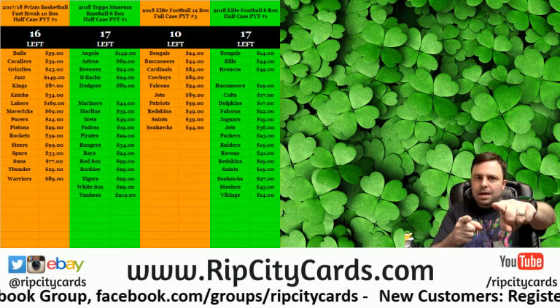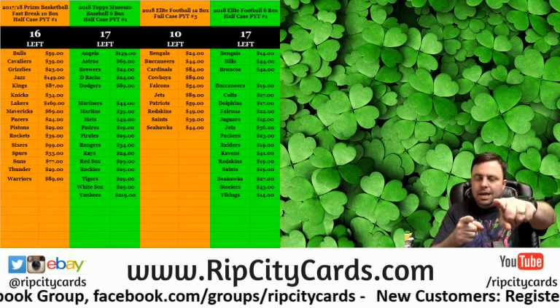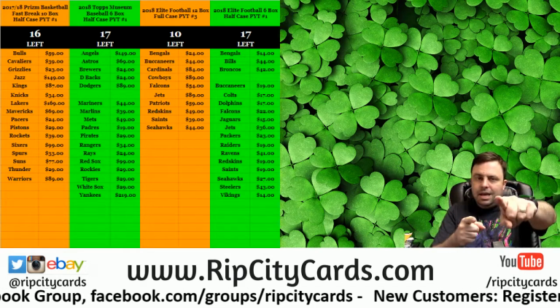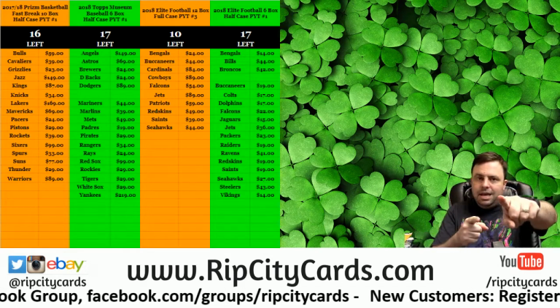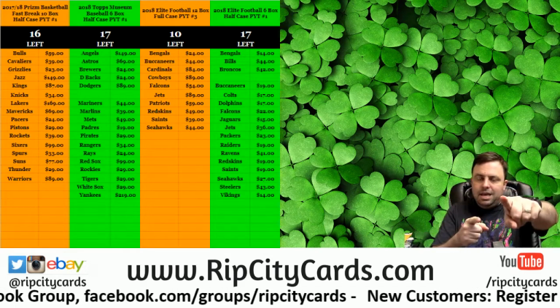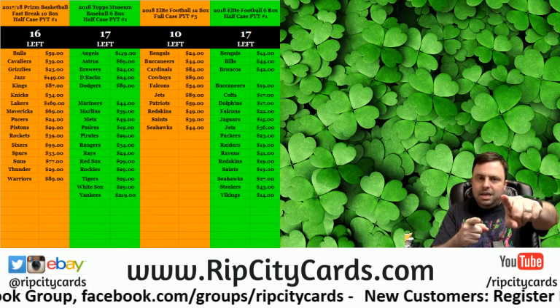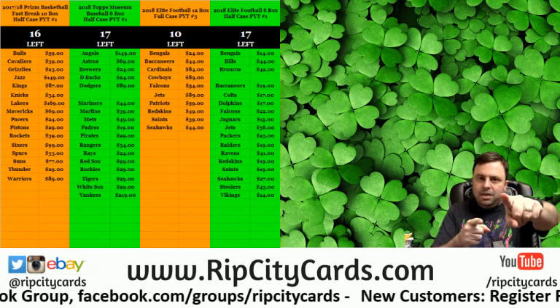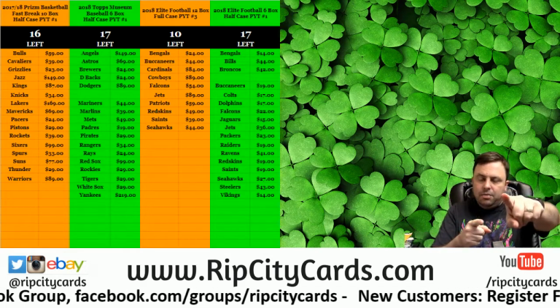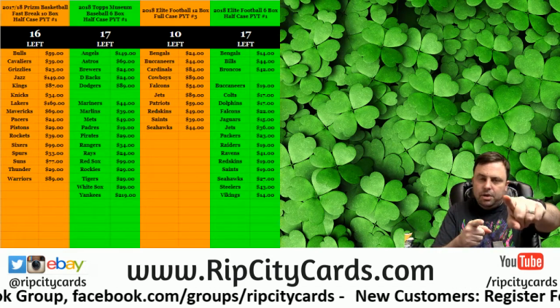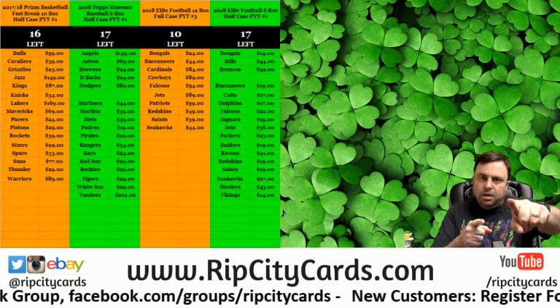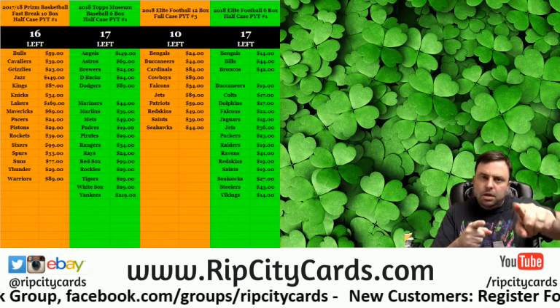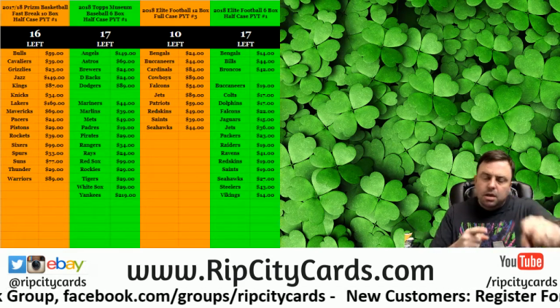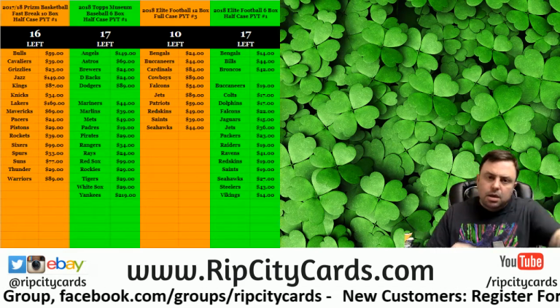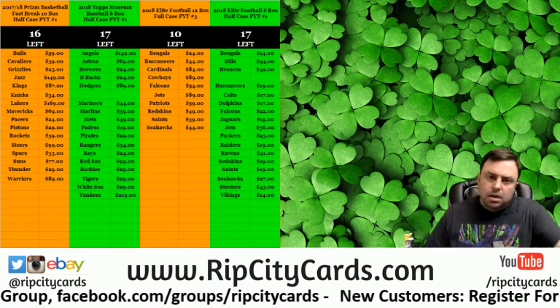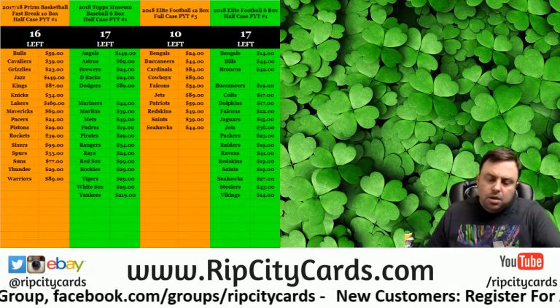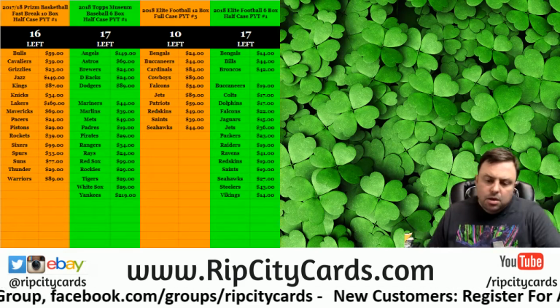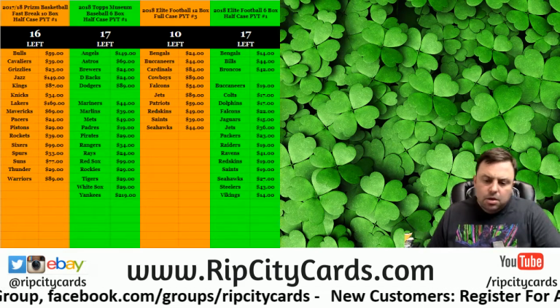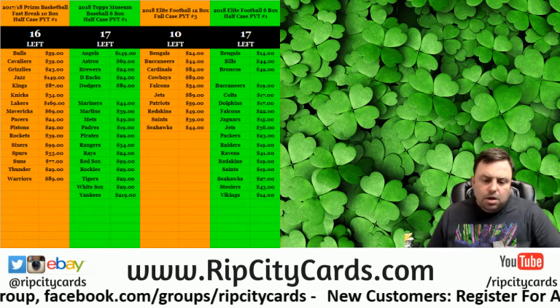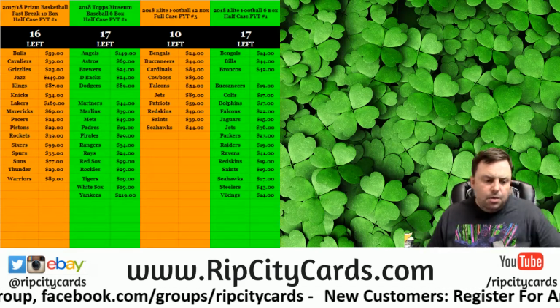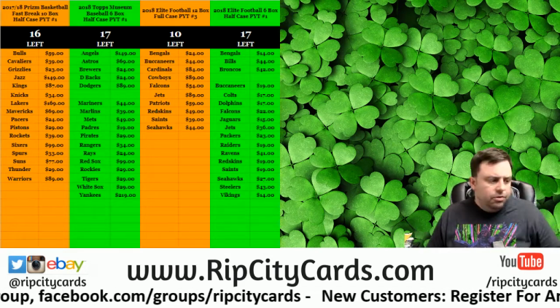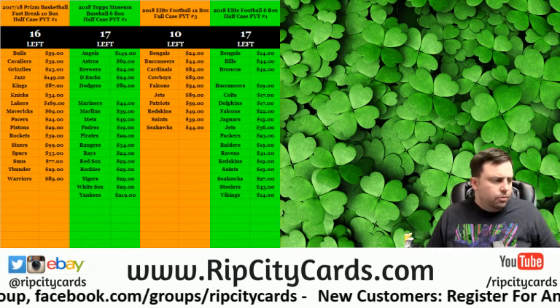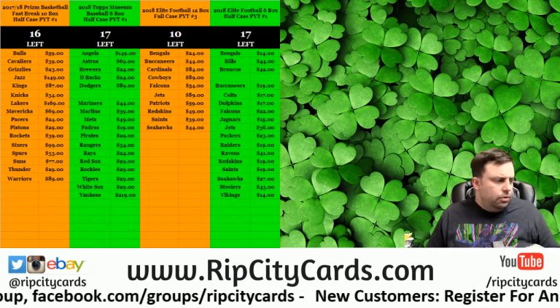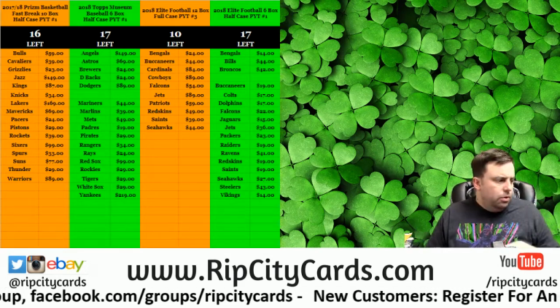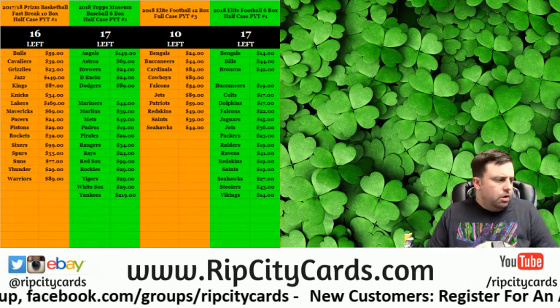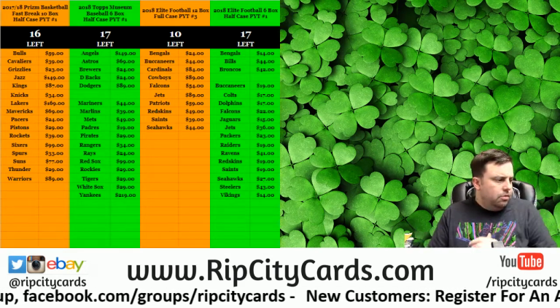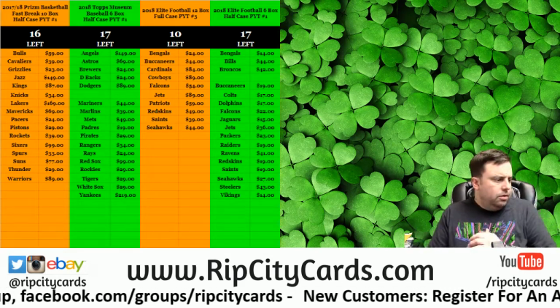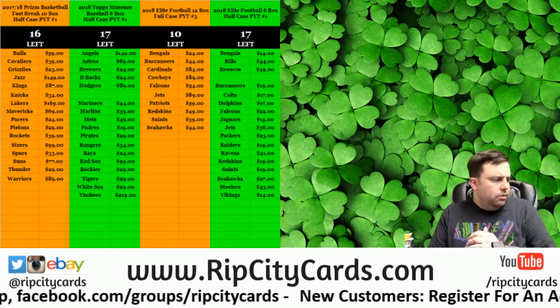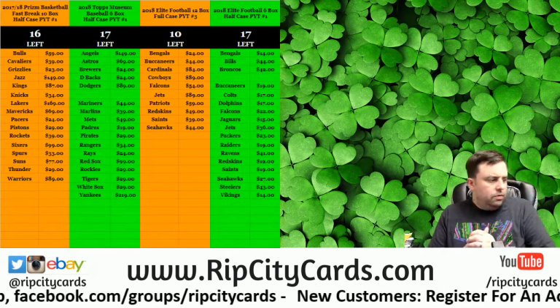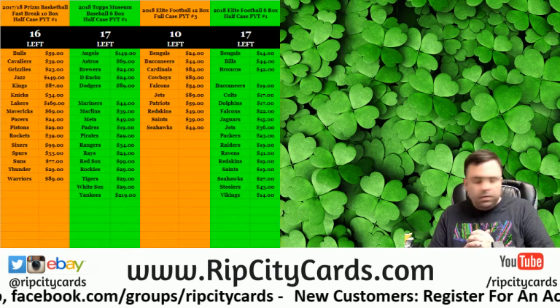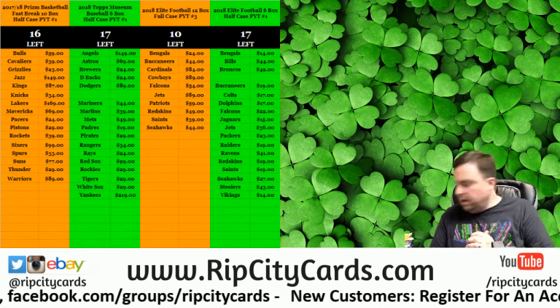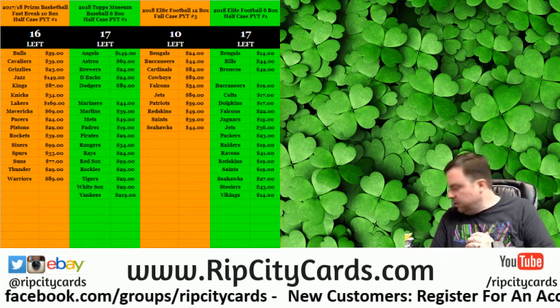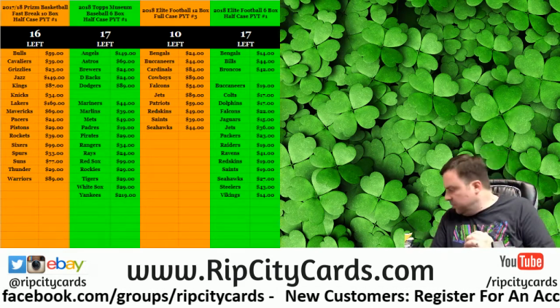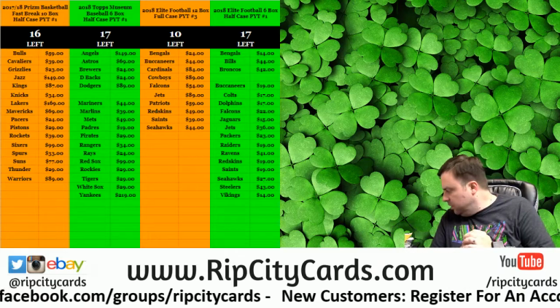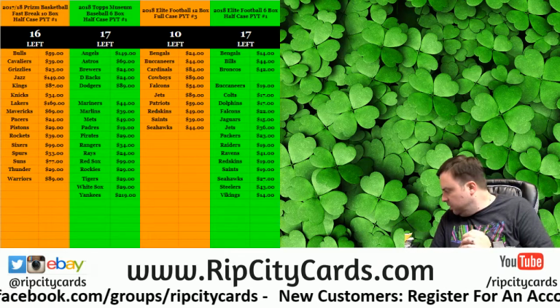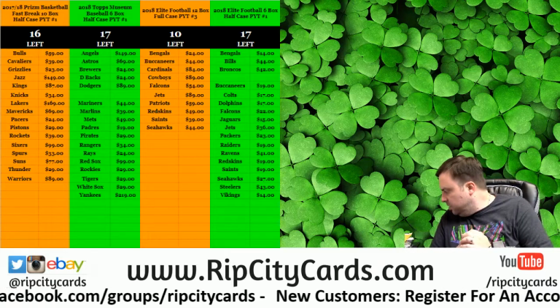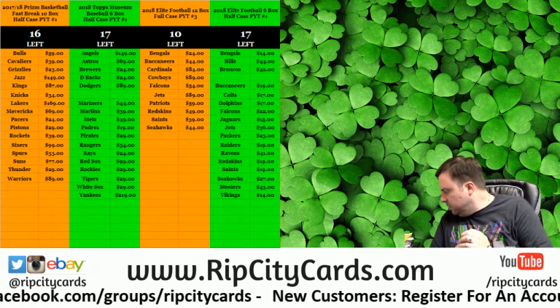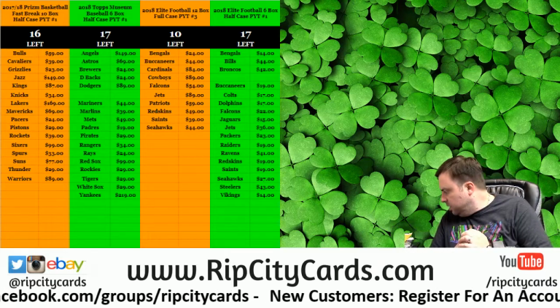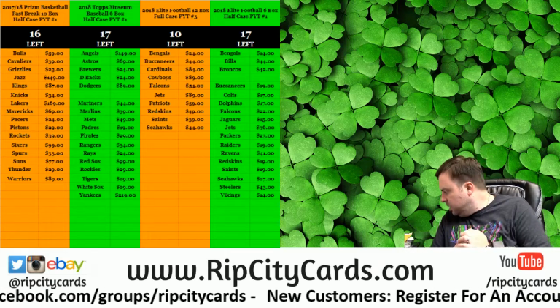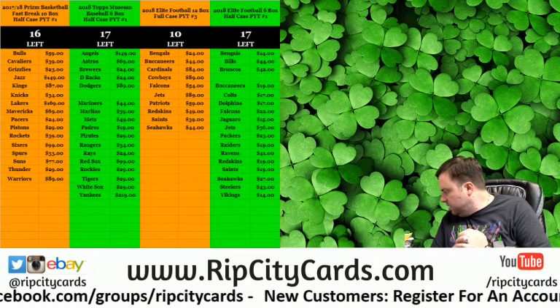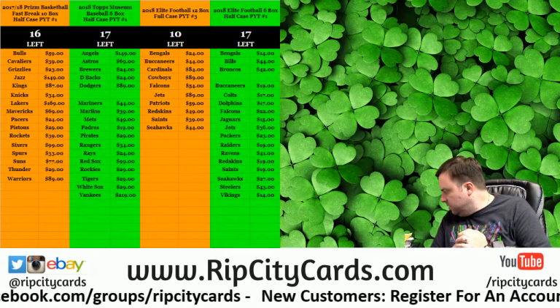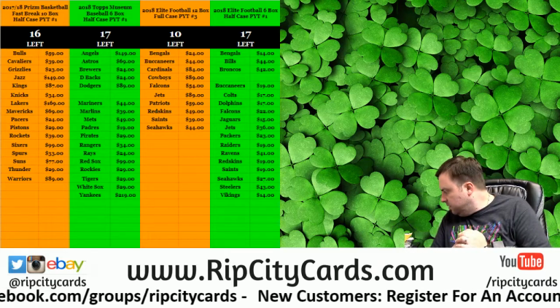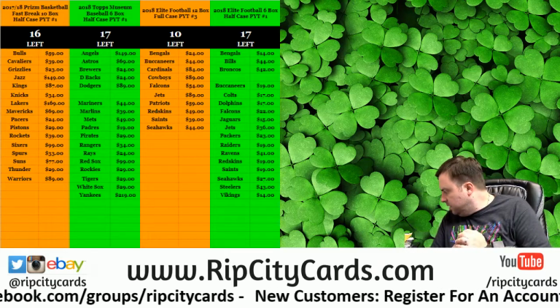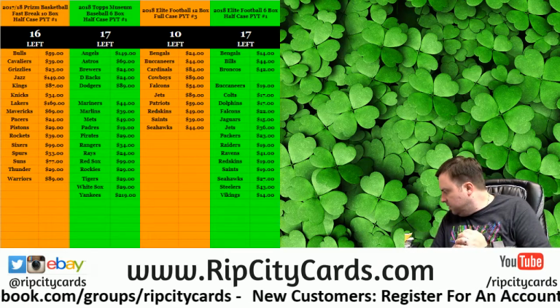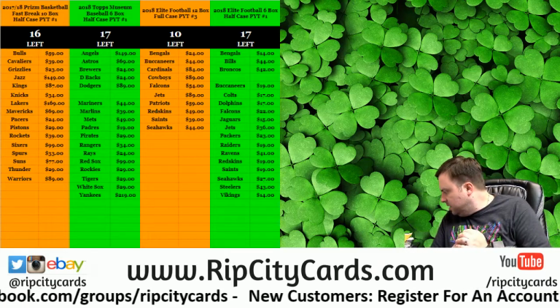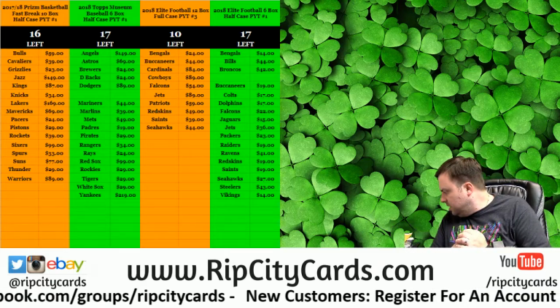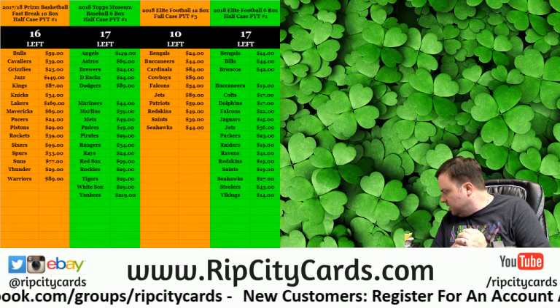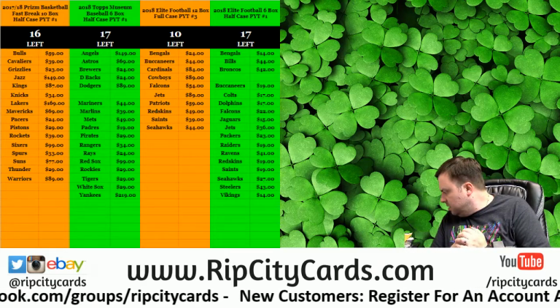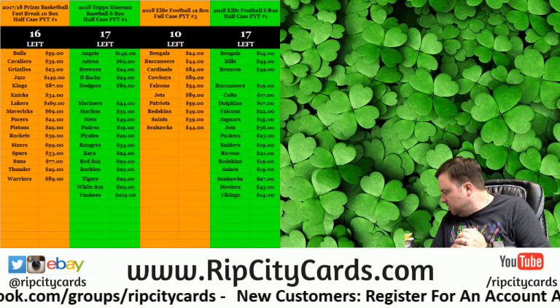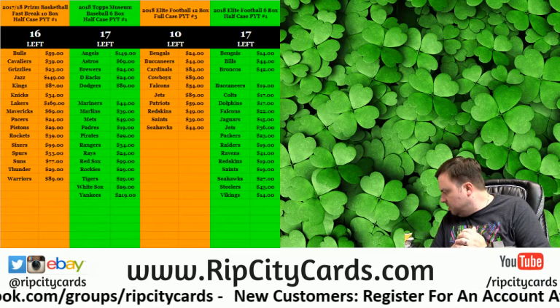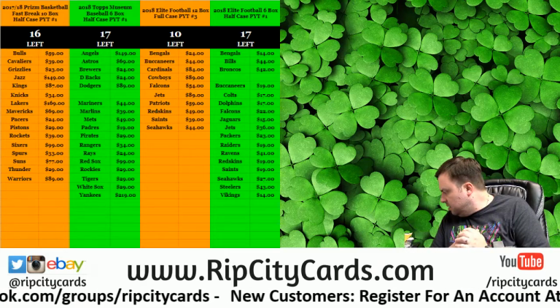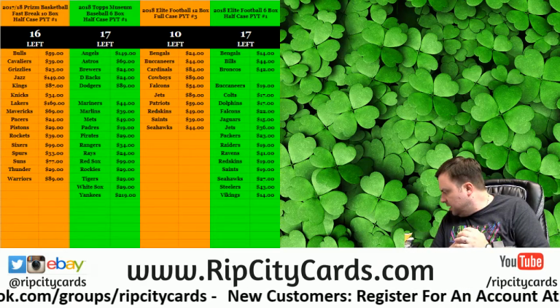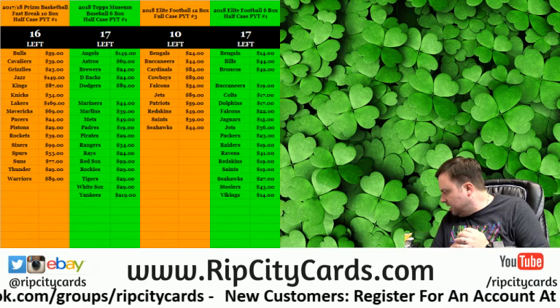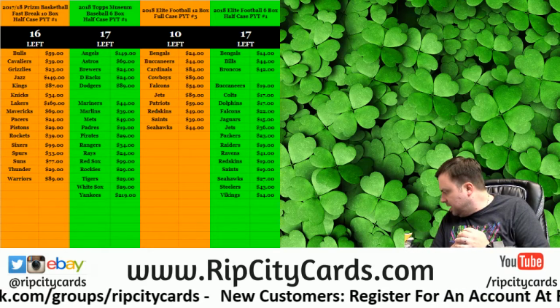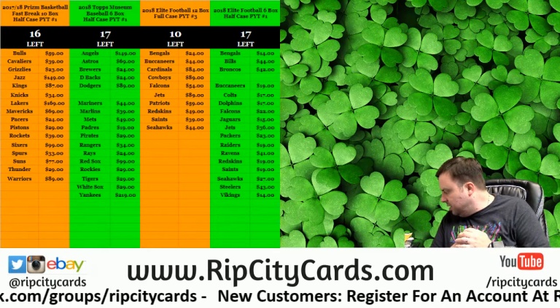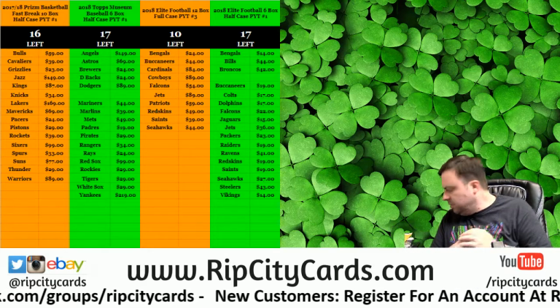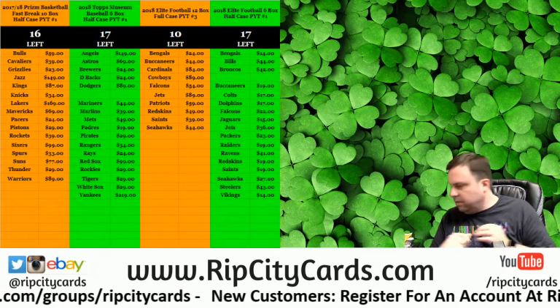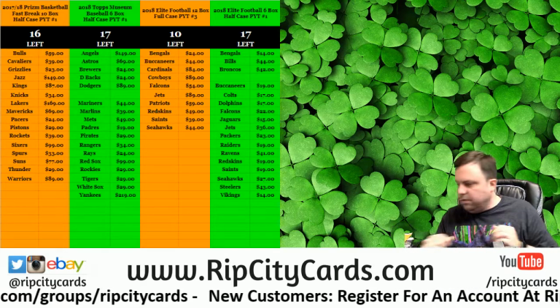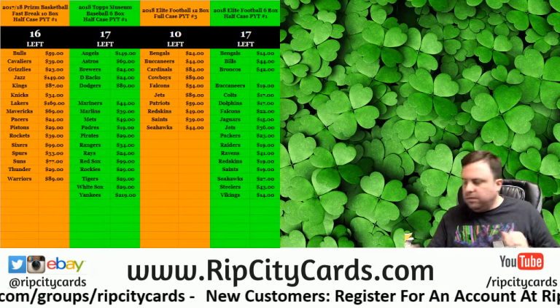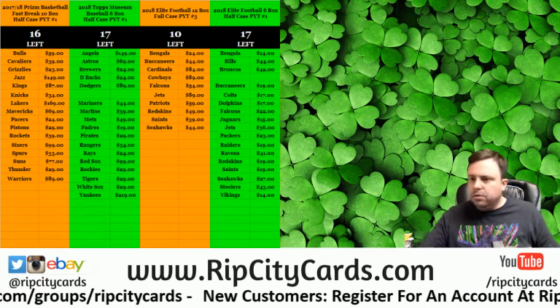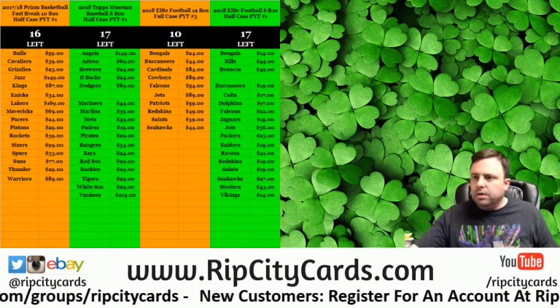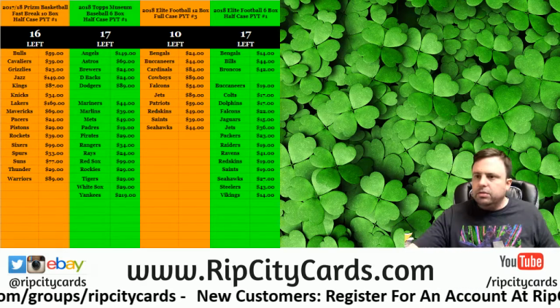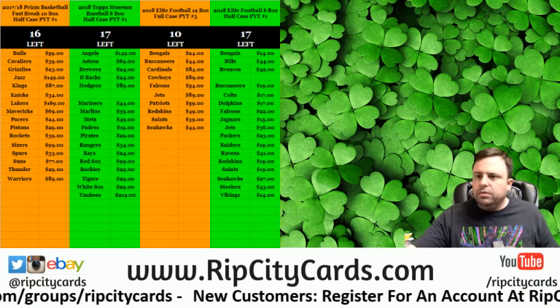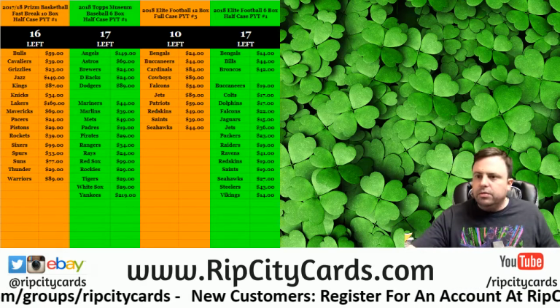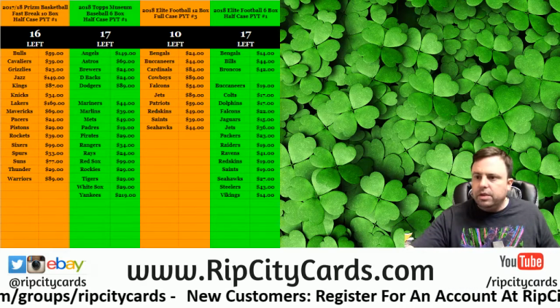Hey everybody! Welcome! It's time to do the 2016 Encased floor box number 7.